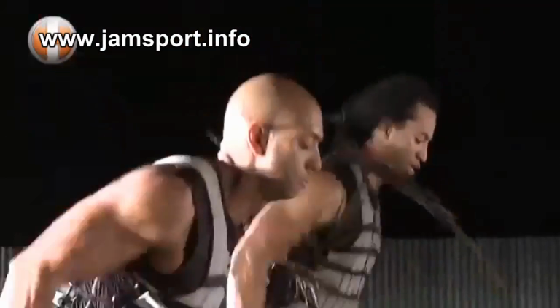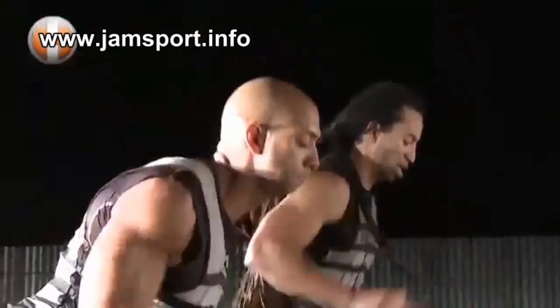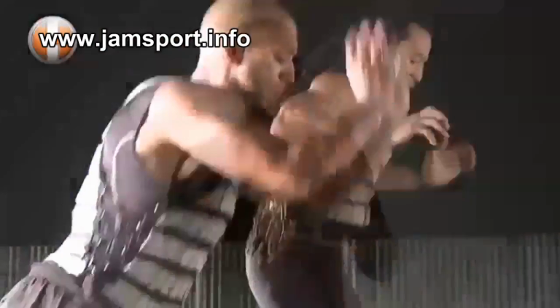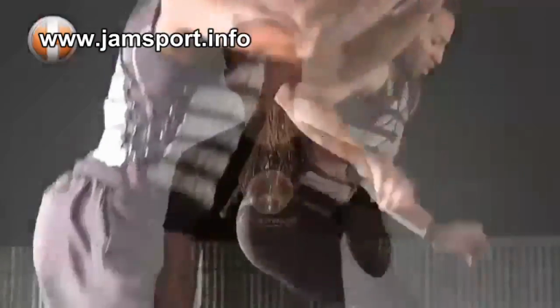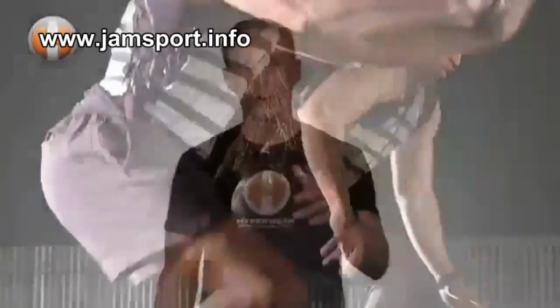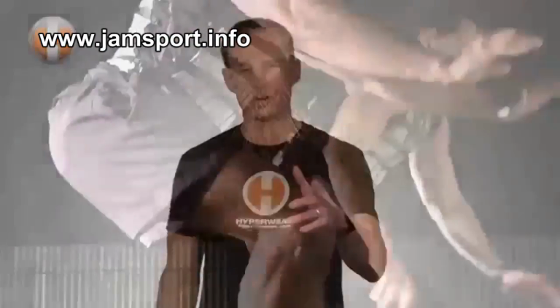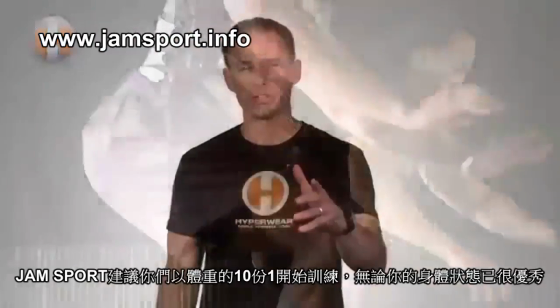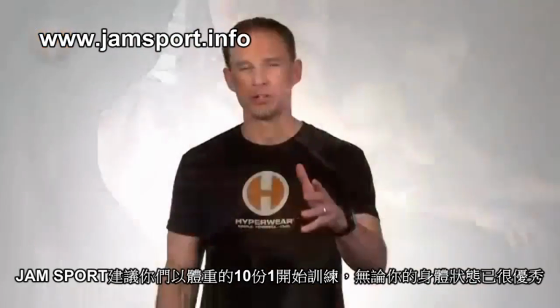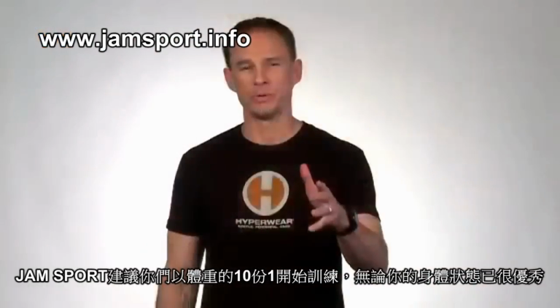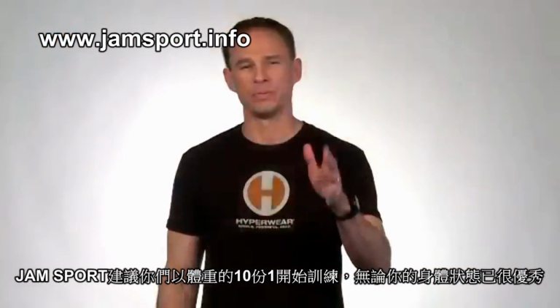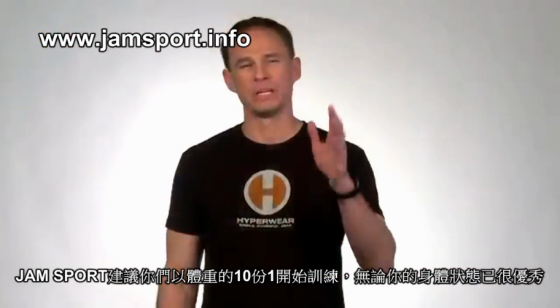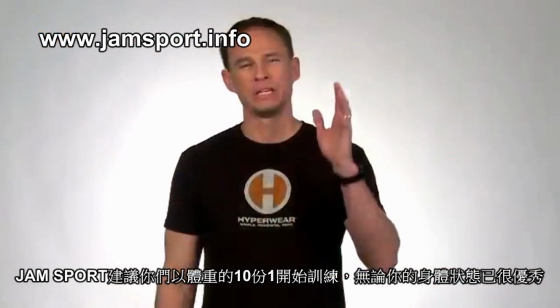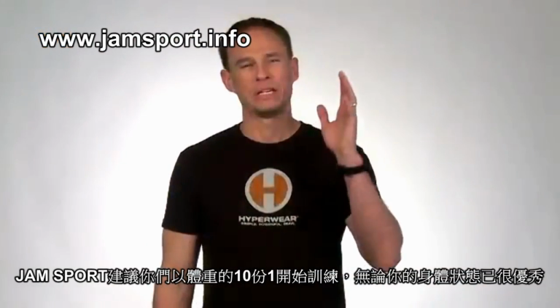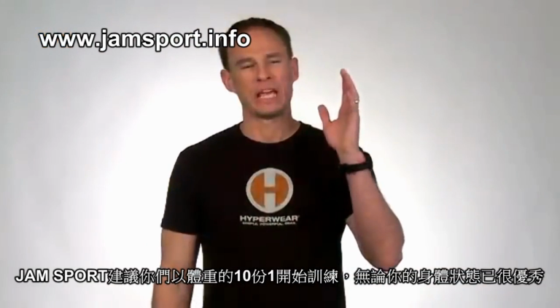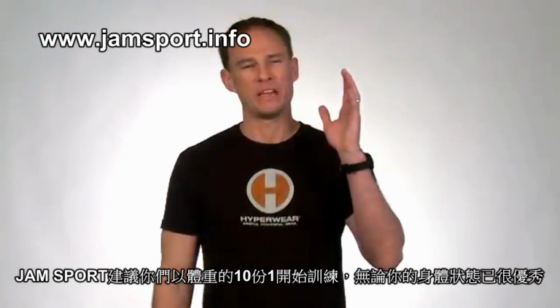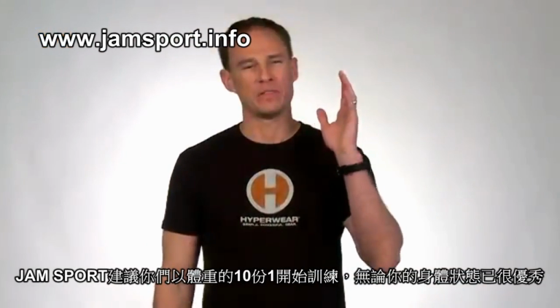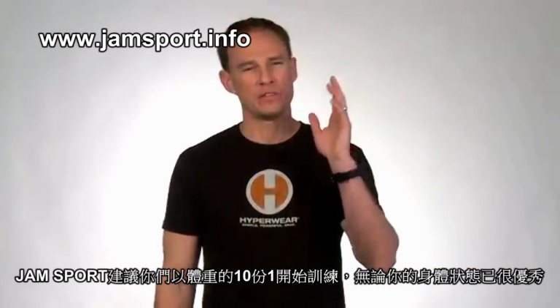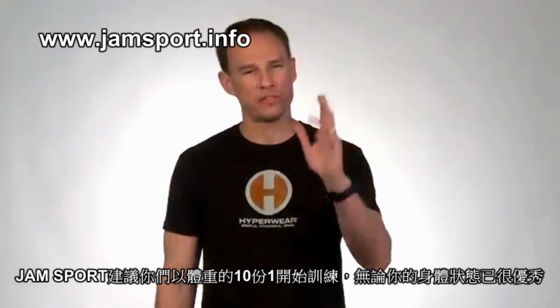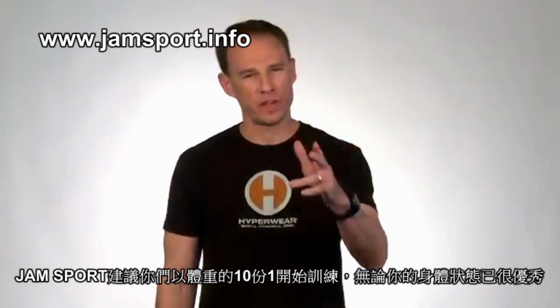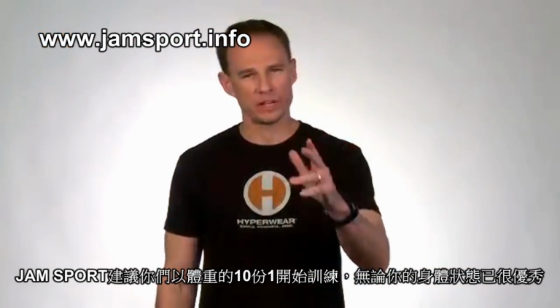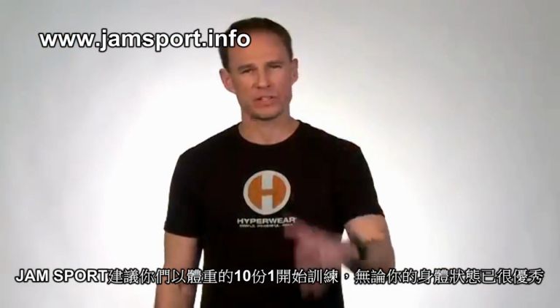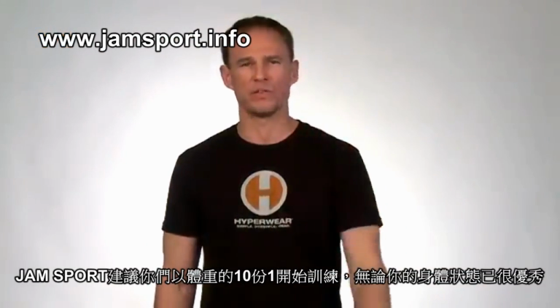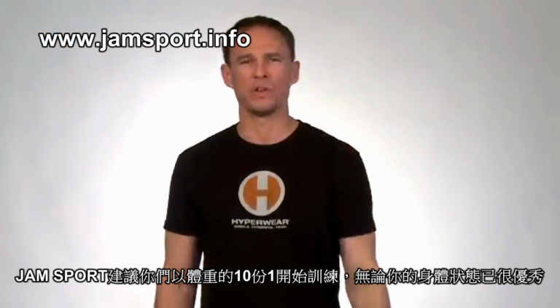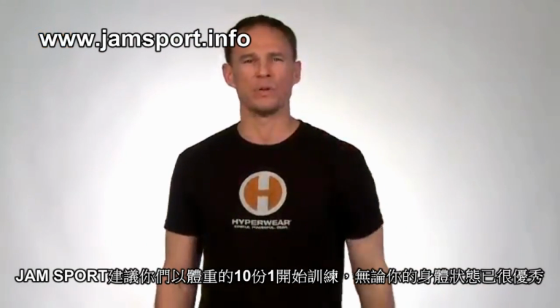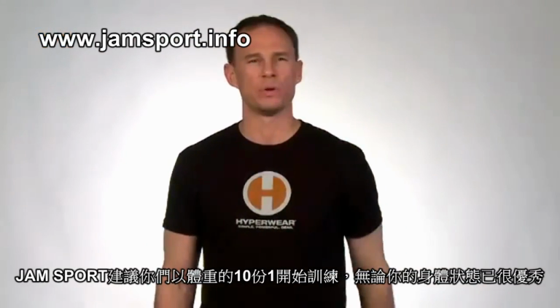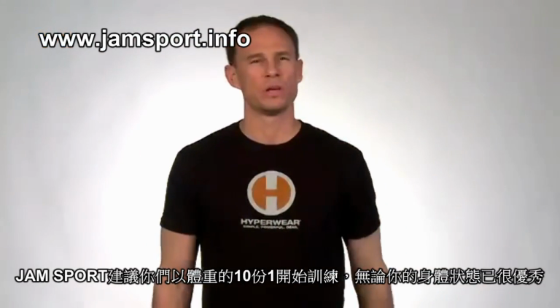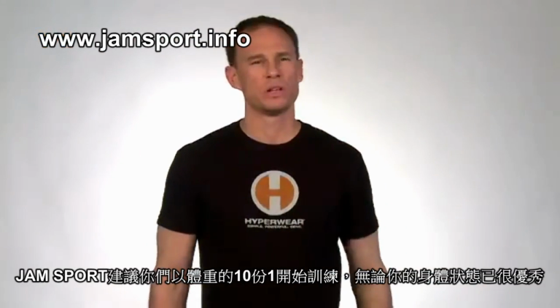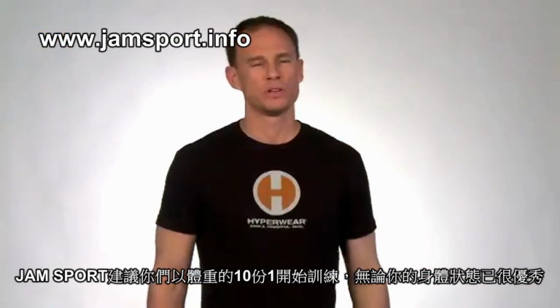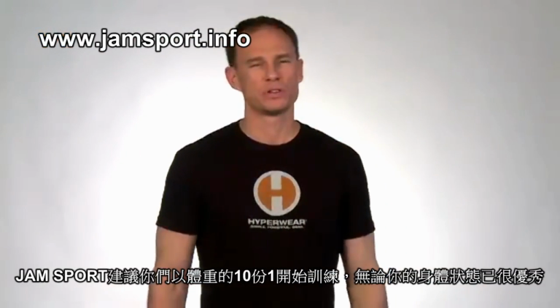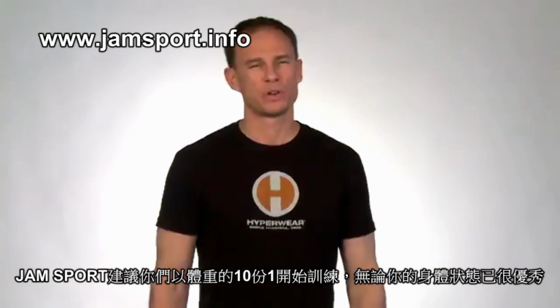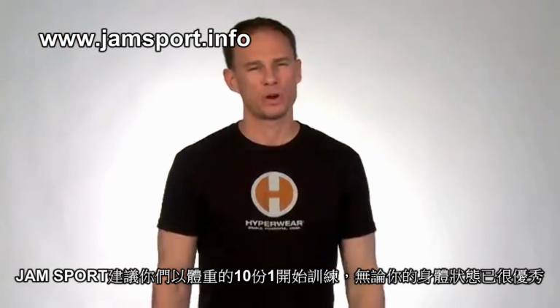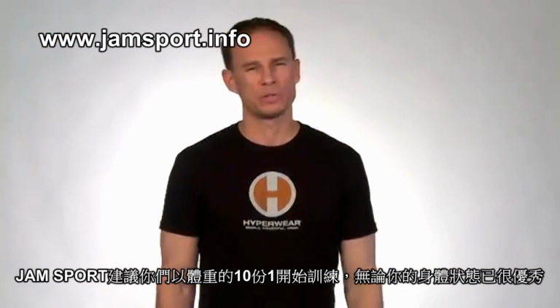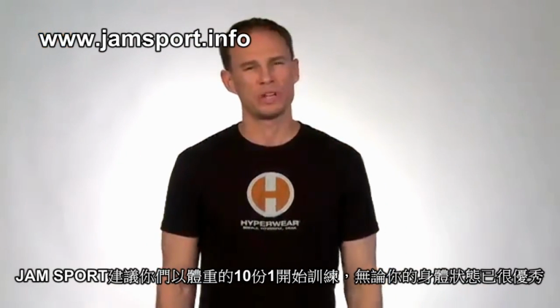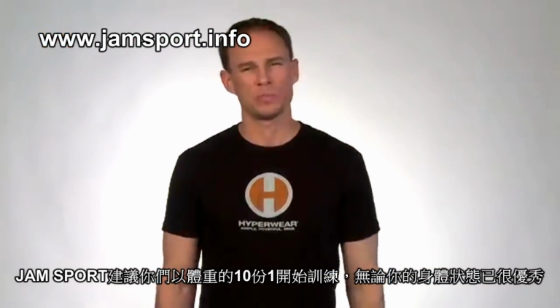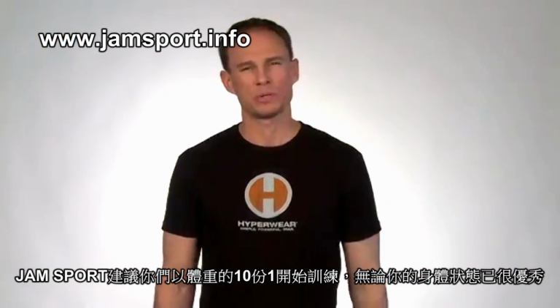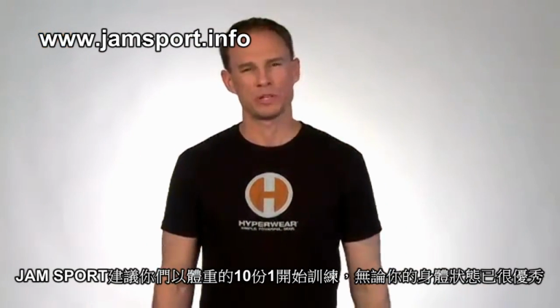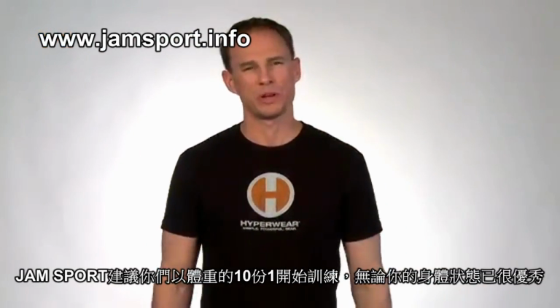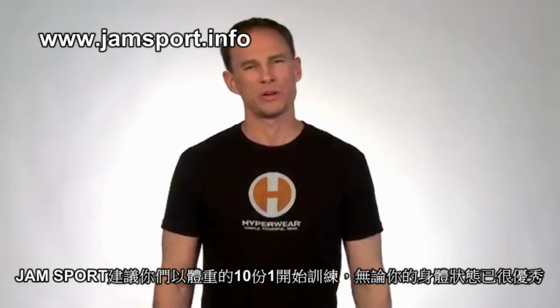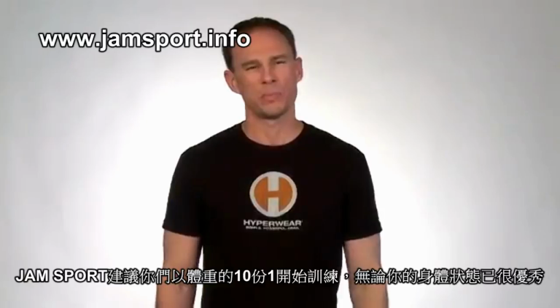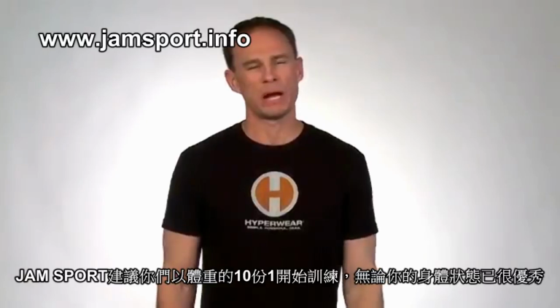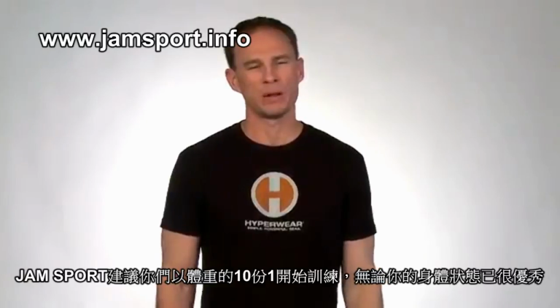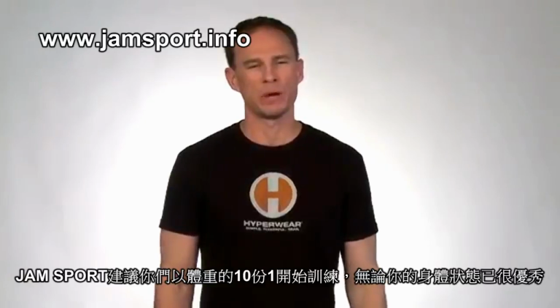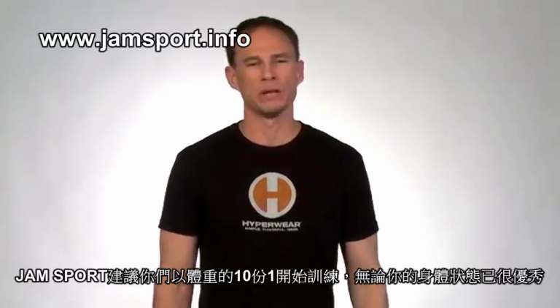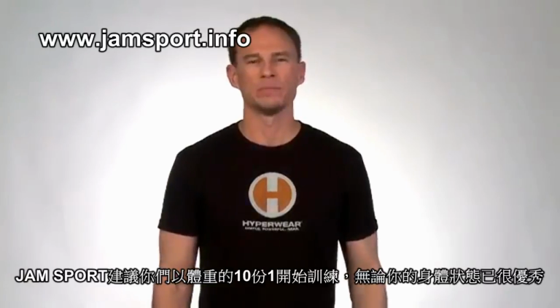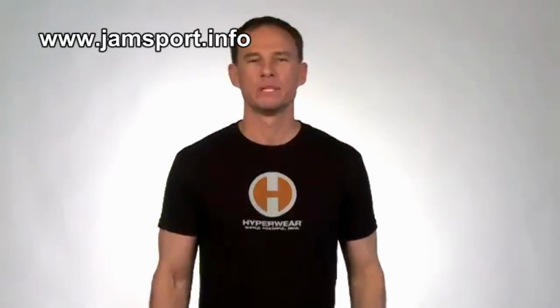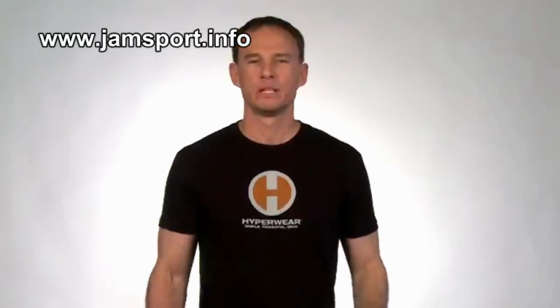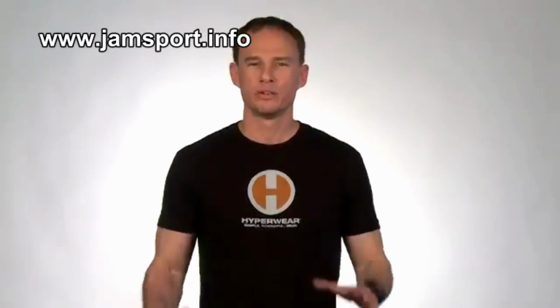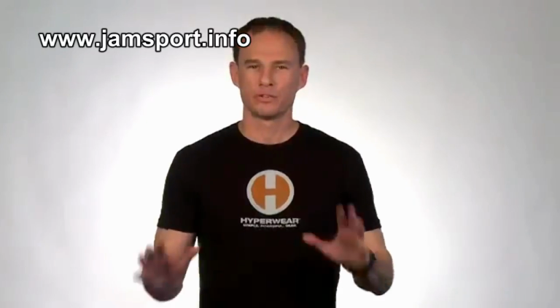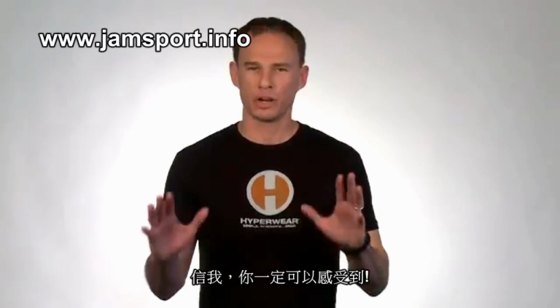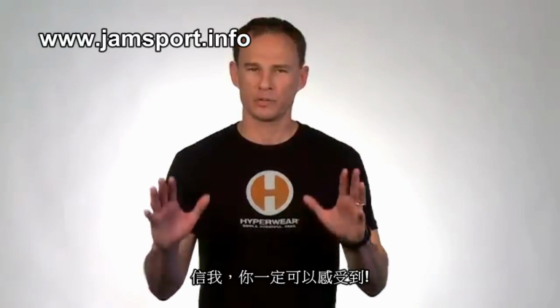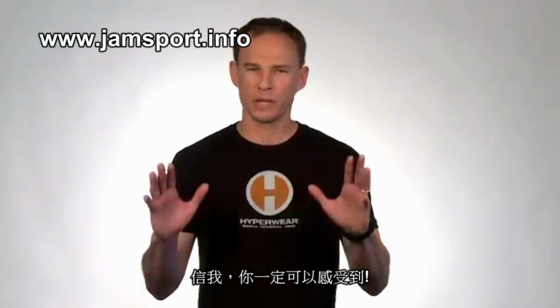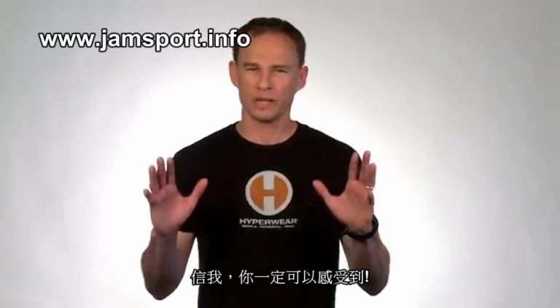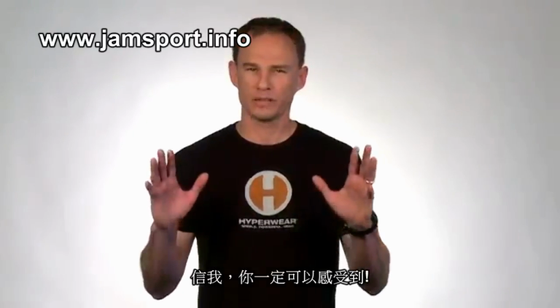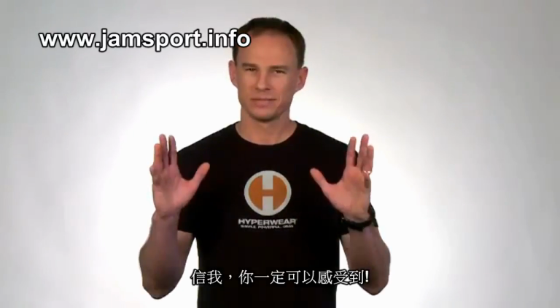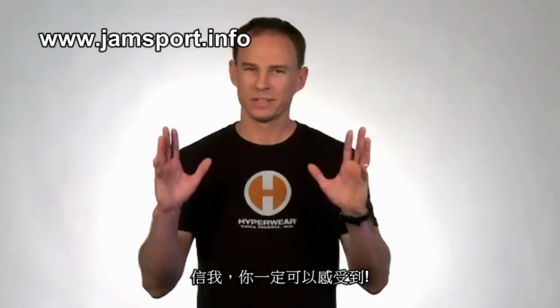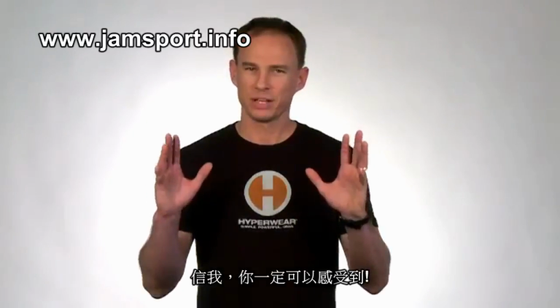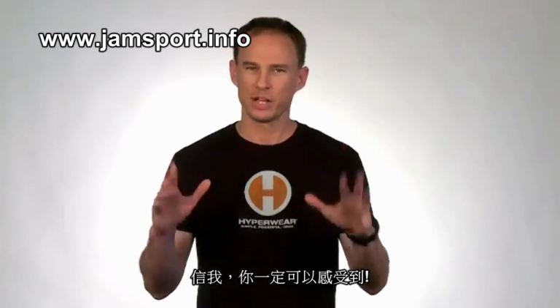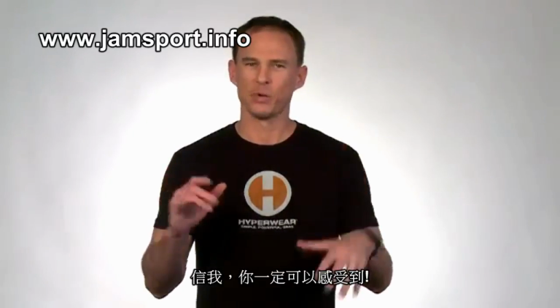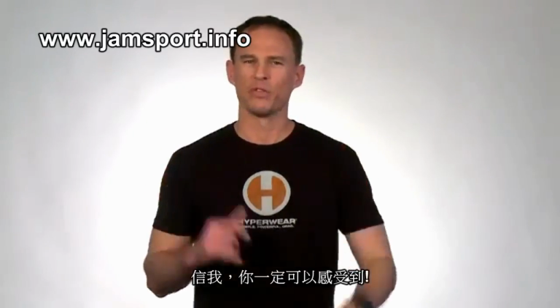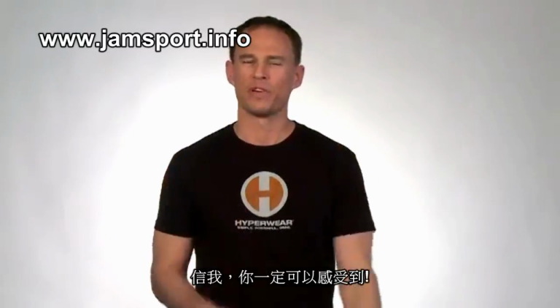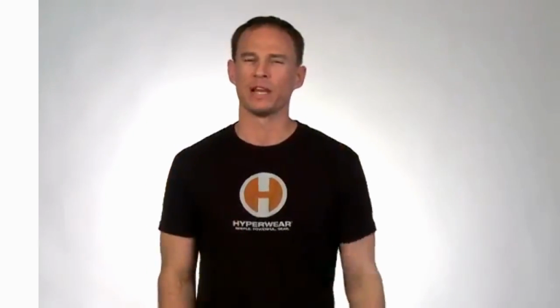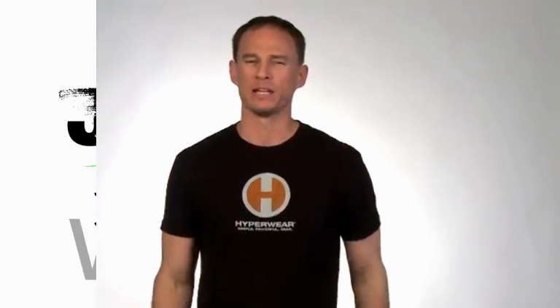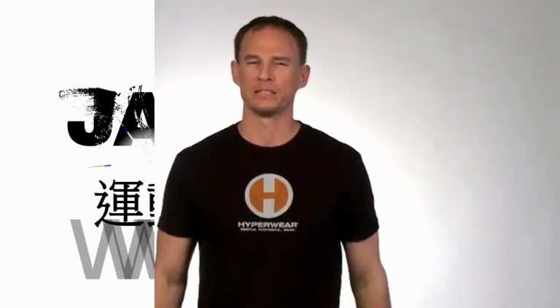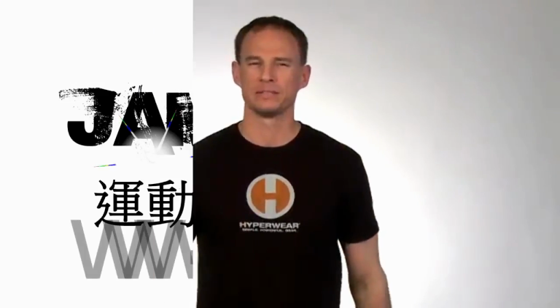But I would encourage you — even the fittest of you — to start with 10% of your body weight. Trust me, you will feel it.